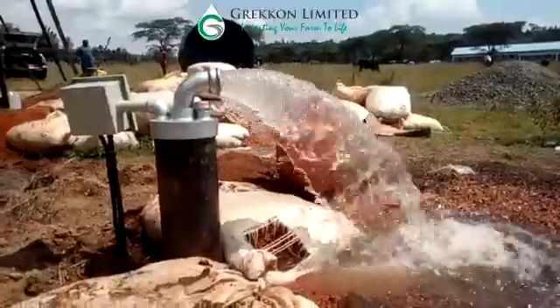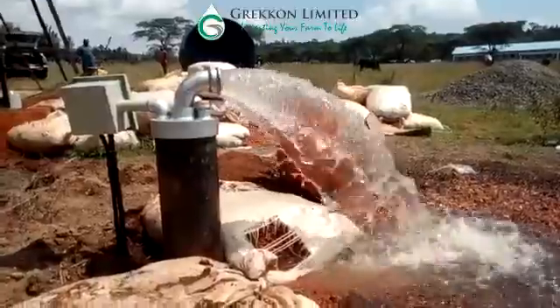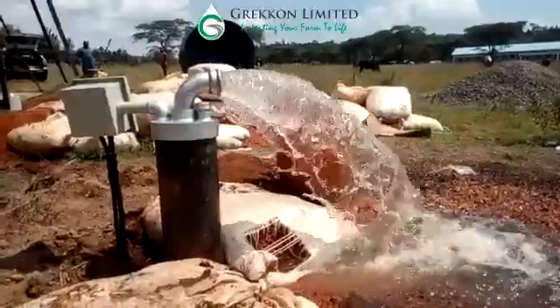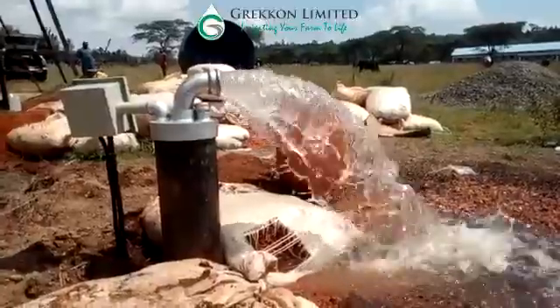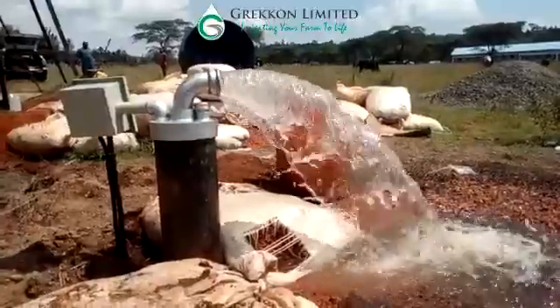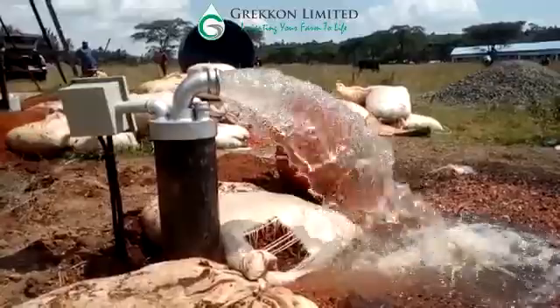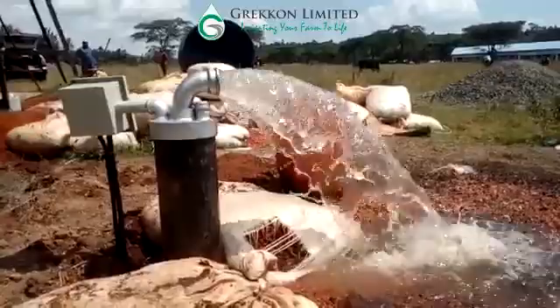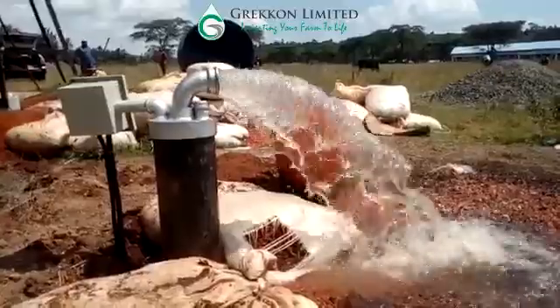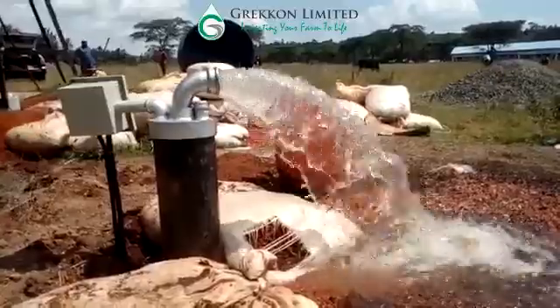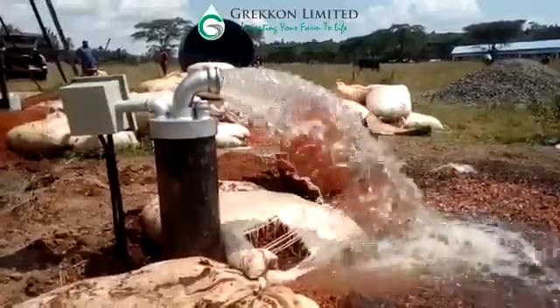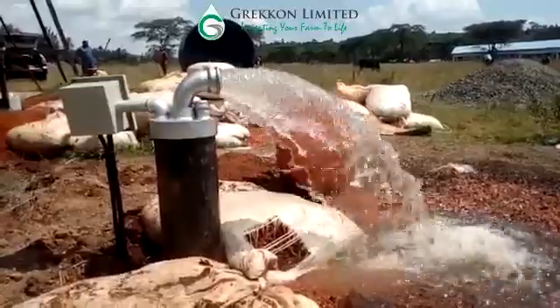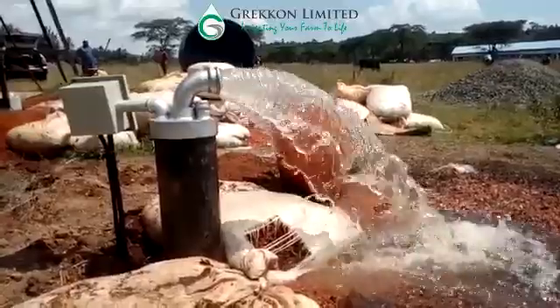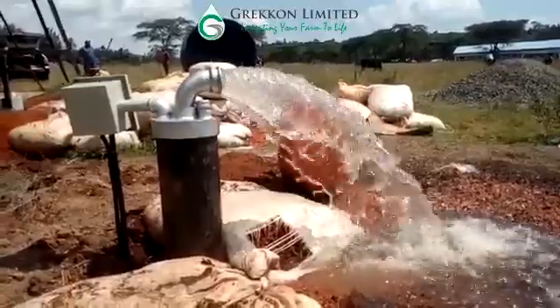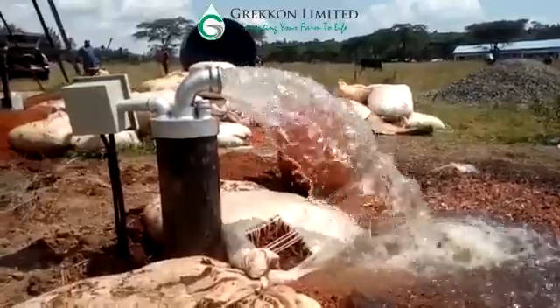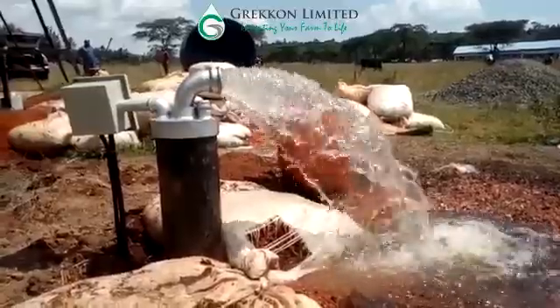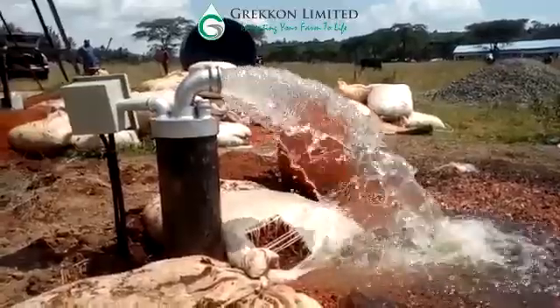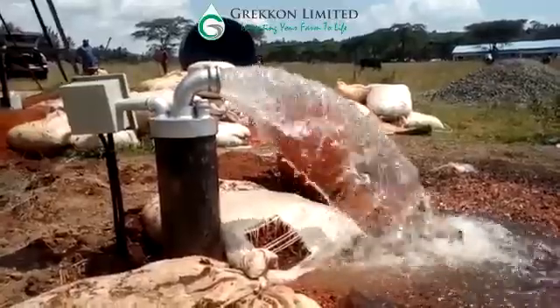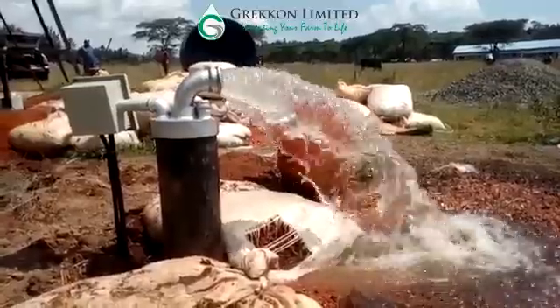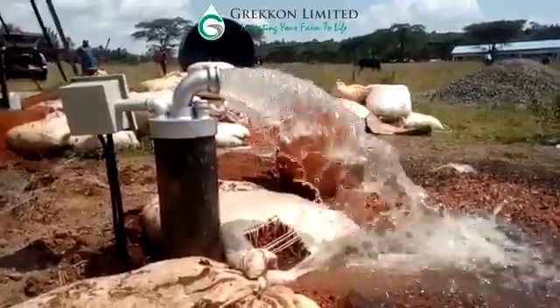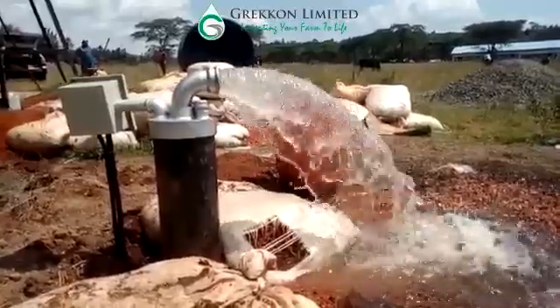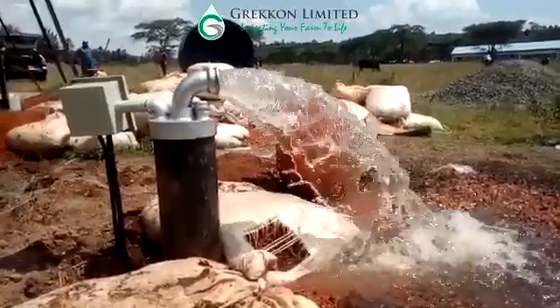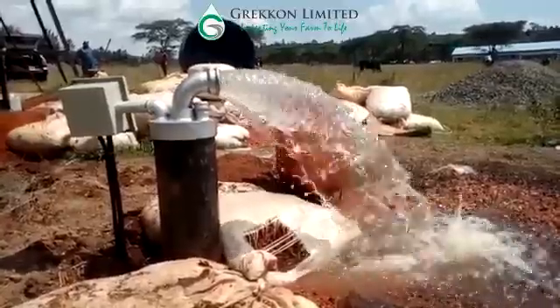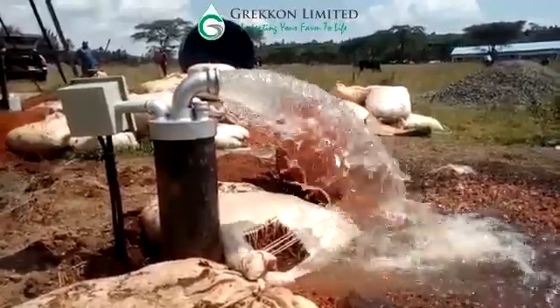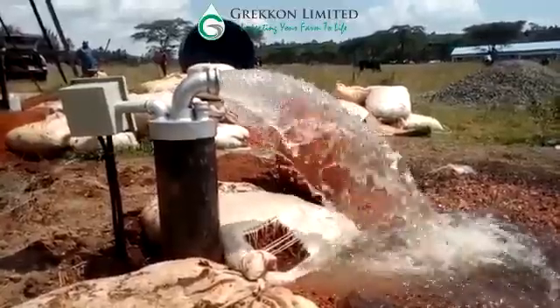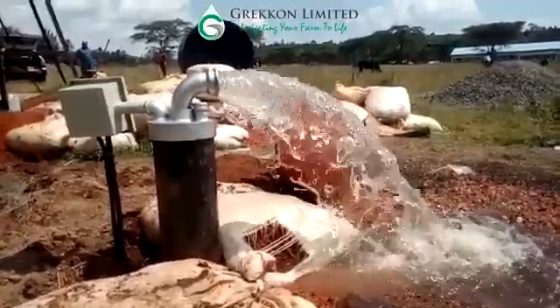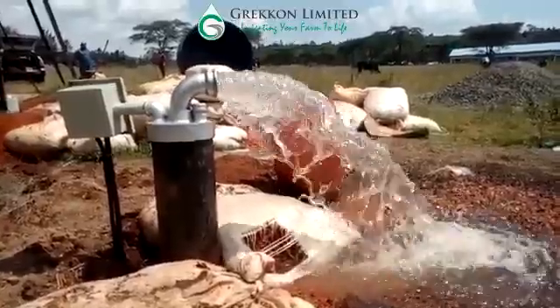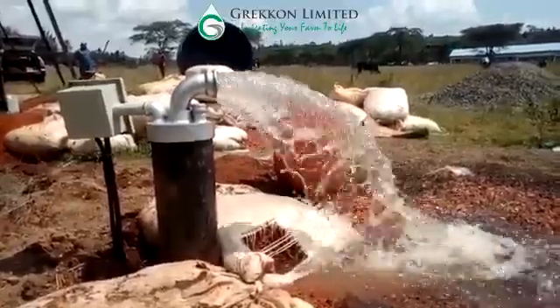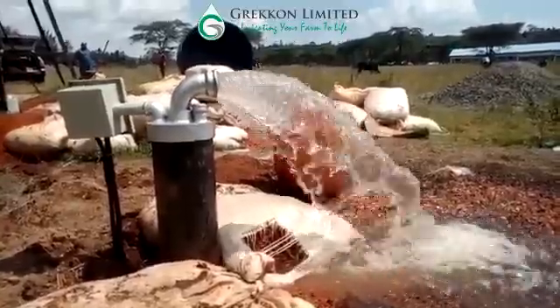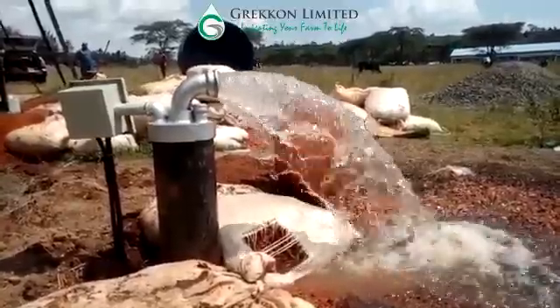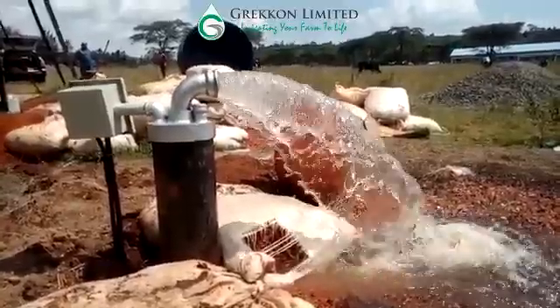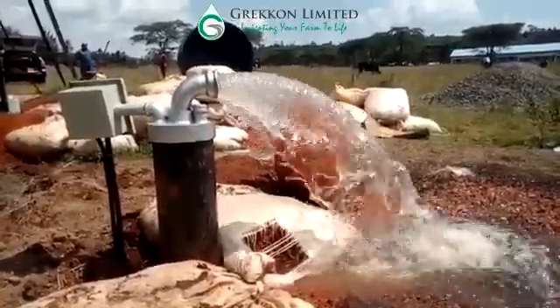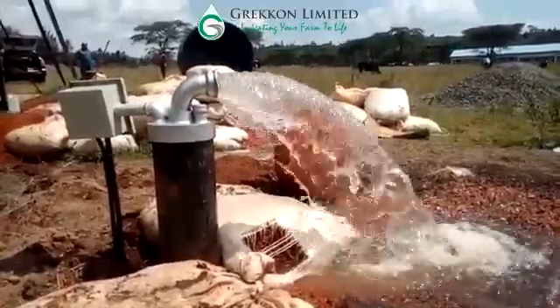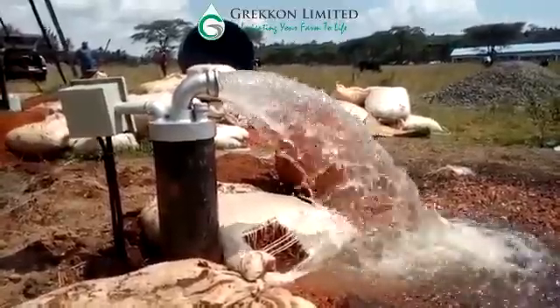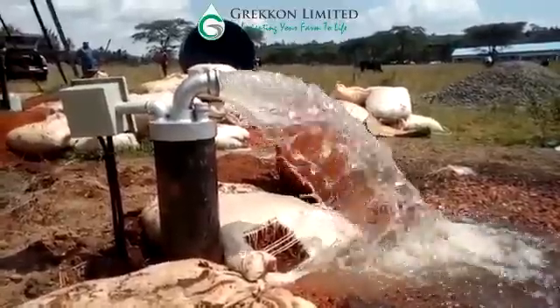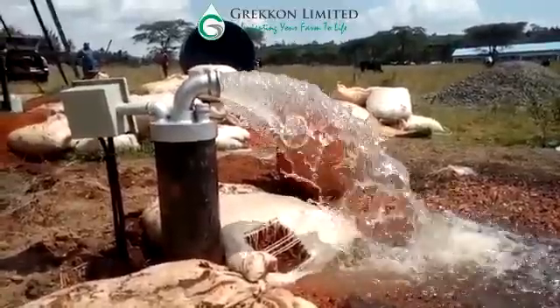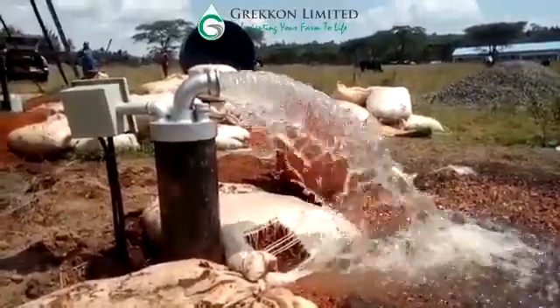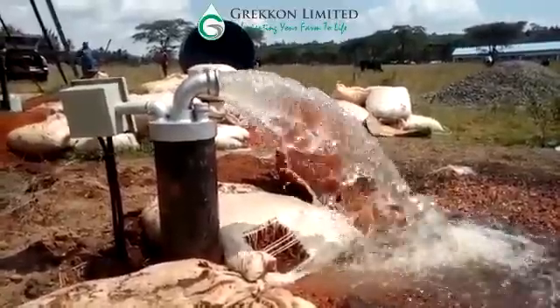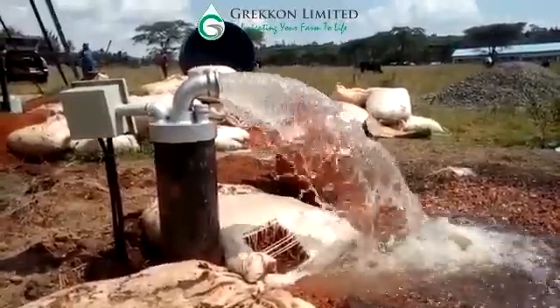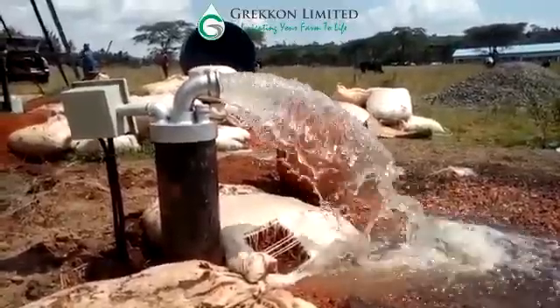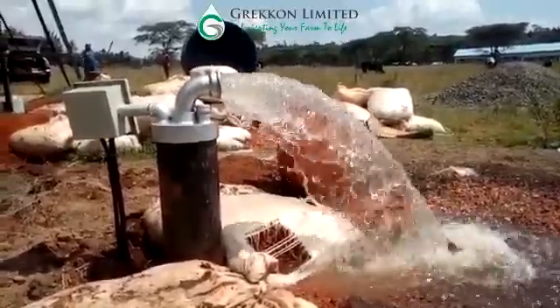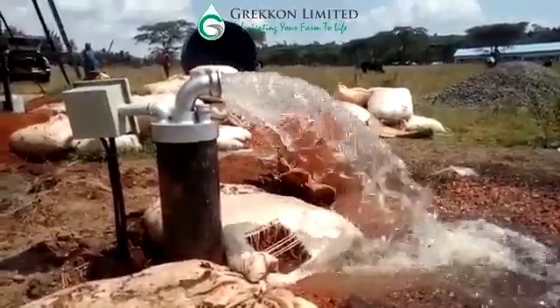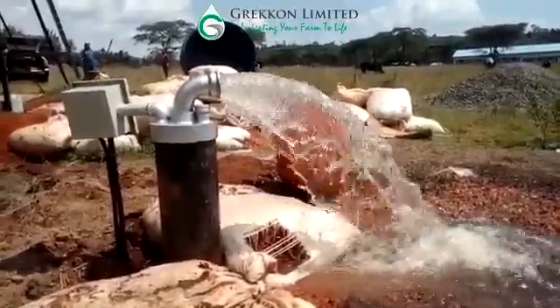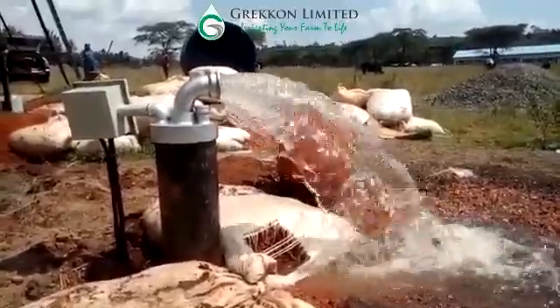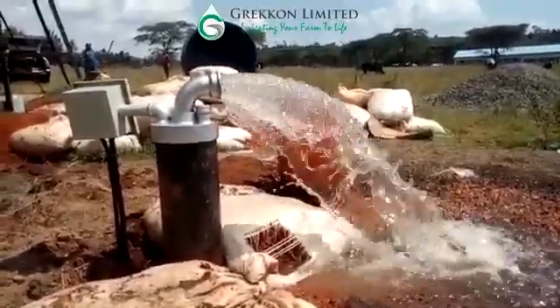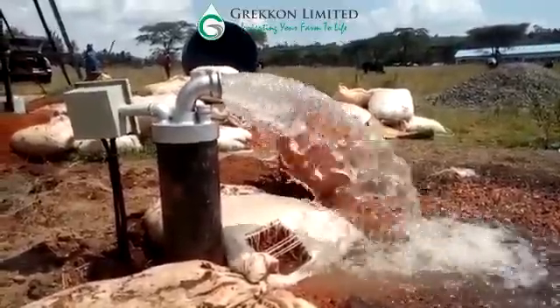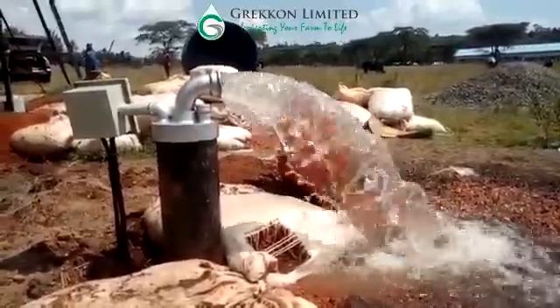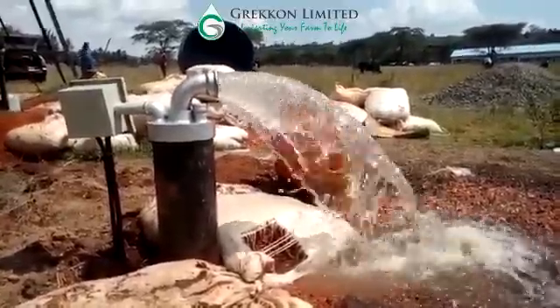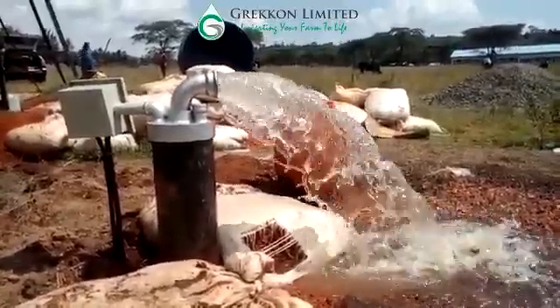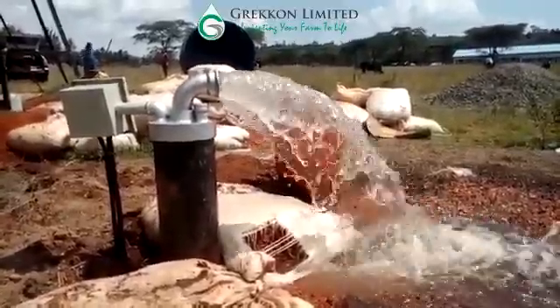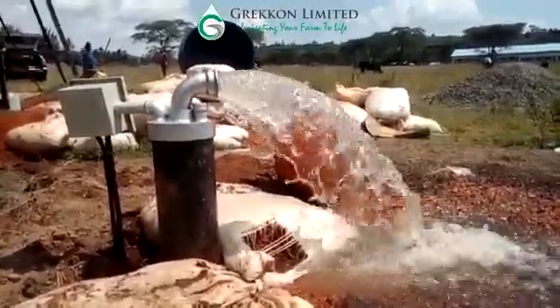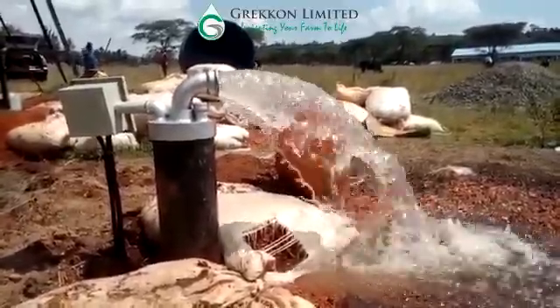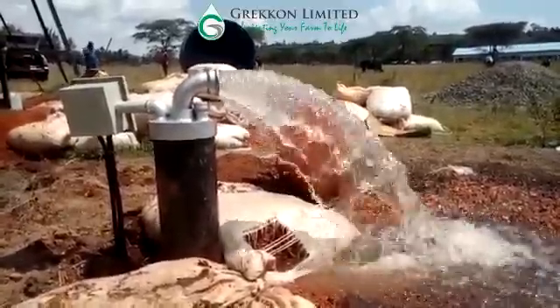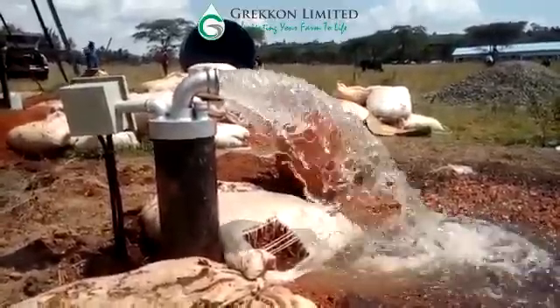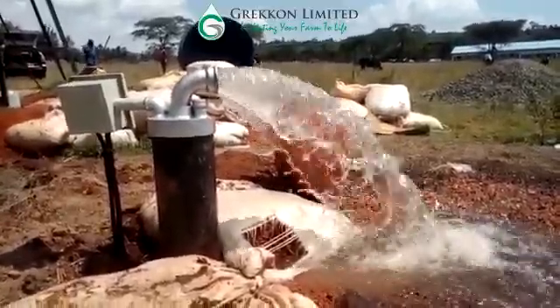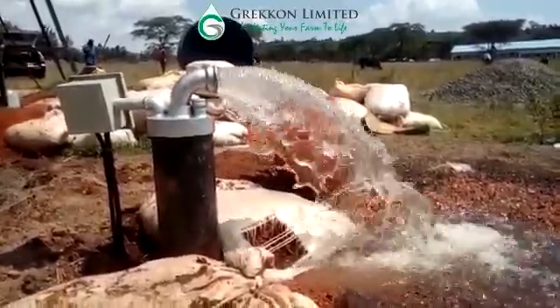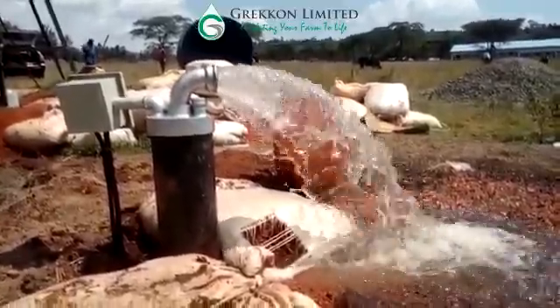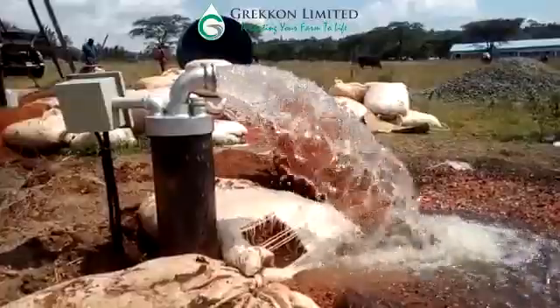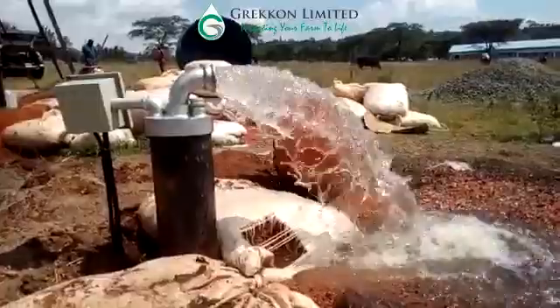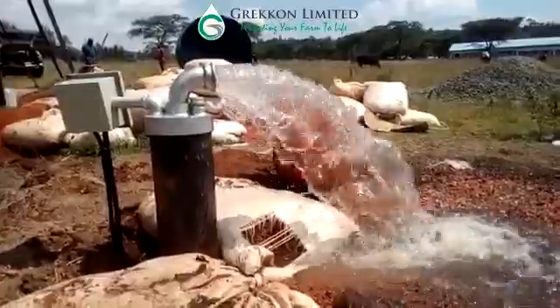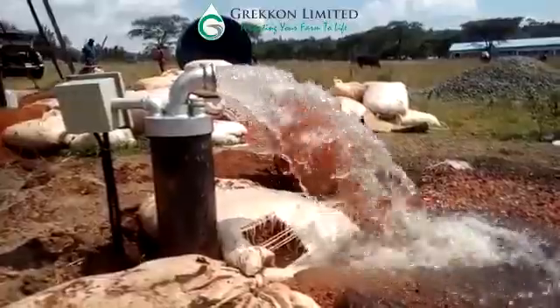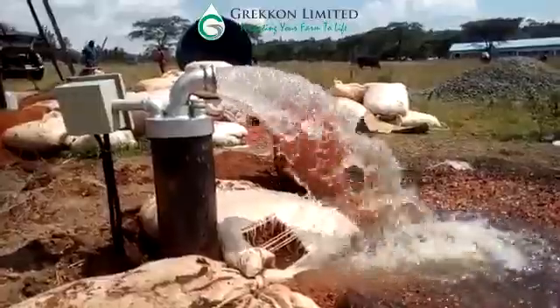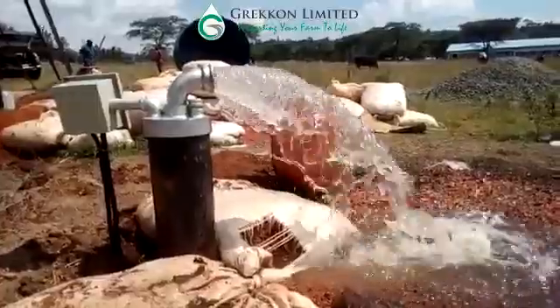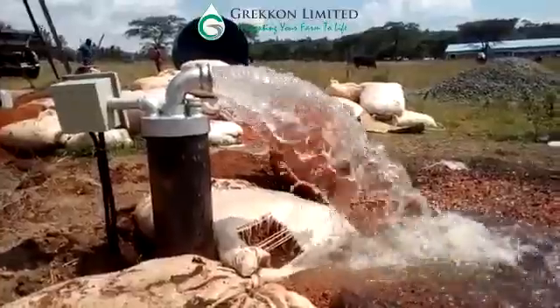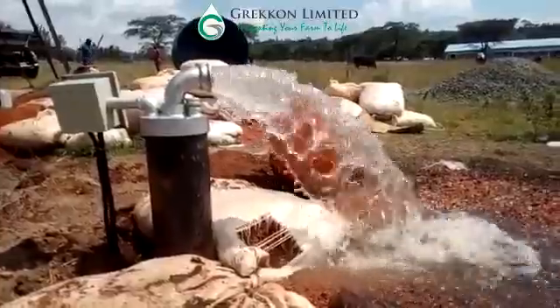Finally, as you can see, water was successfully drawn from the borehole using the solar panels.